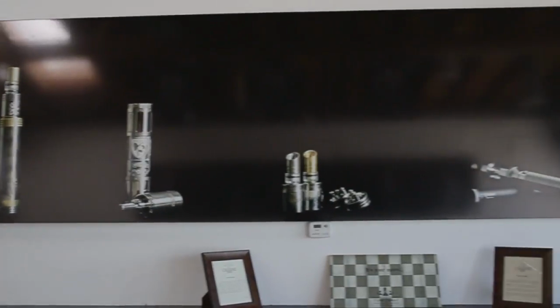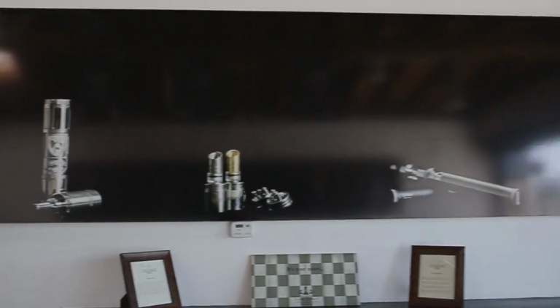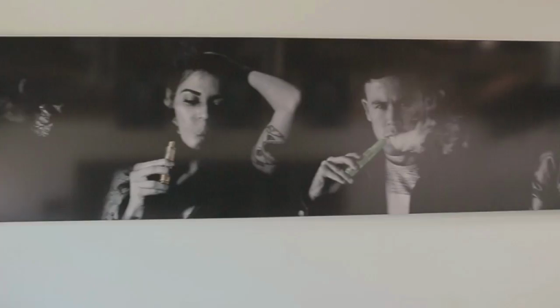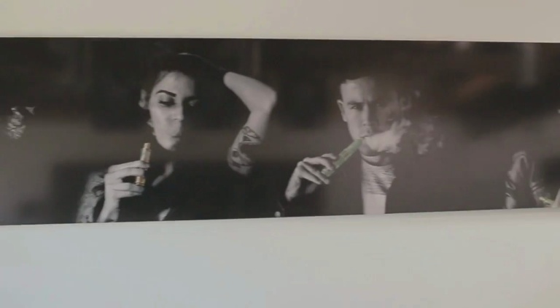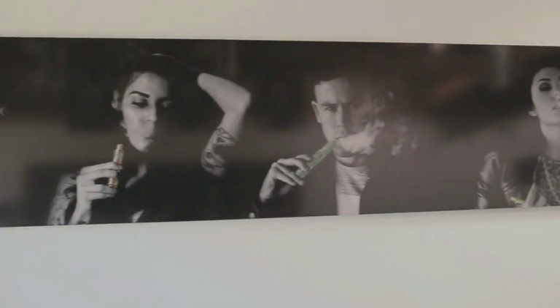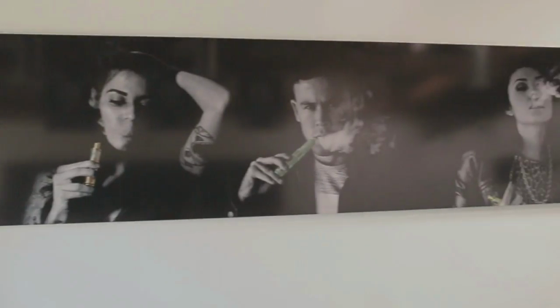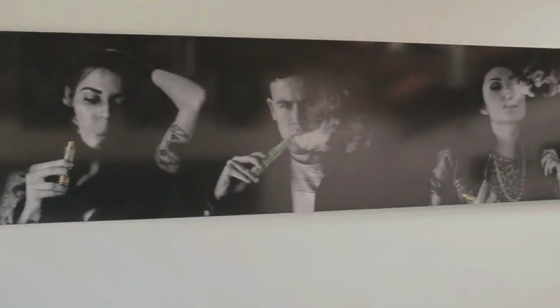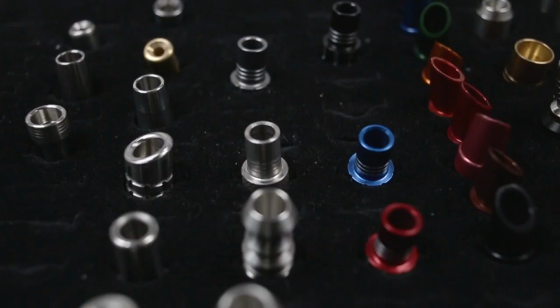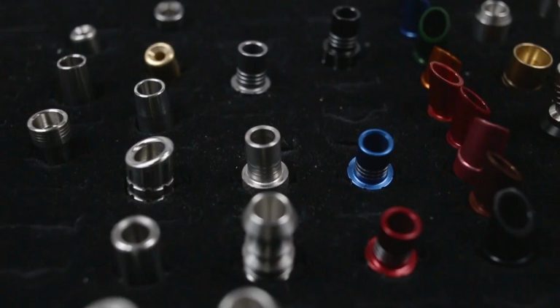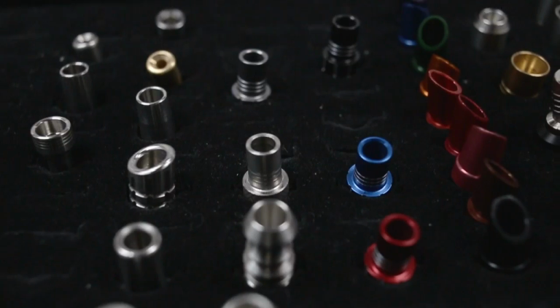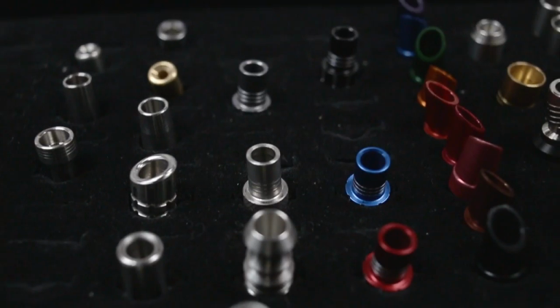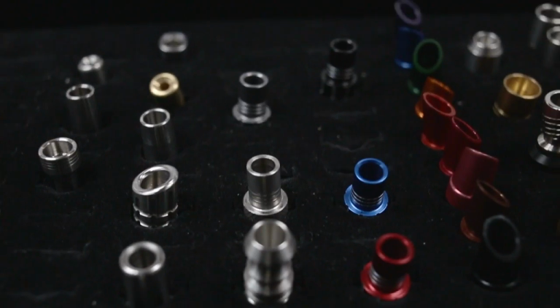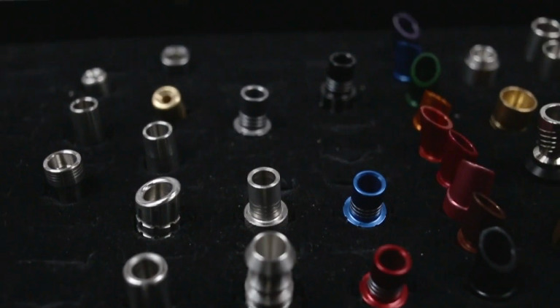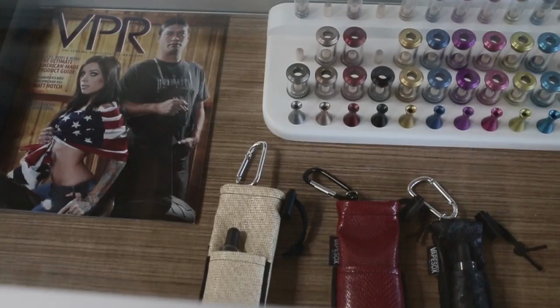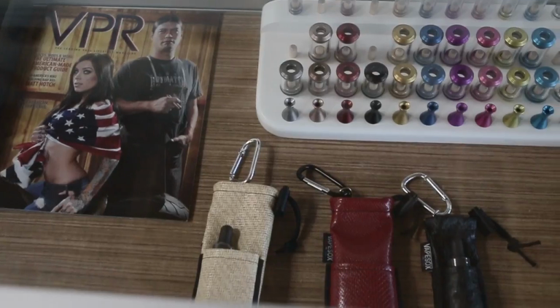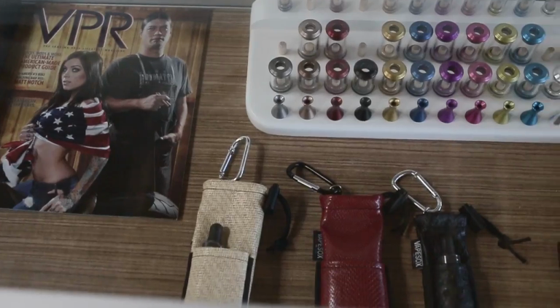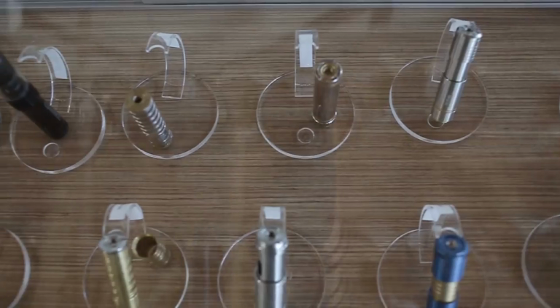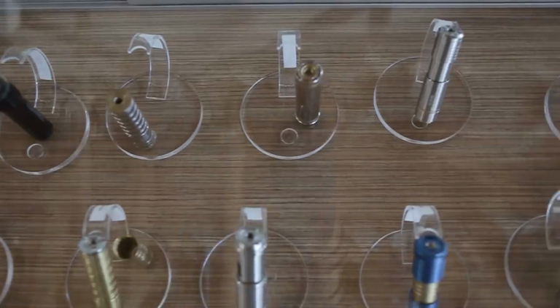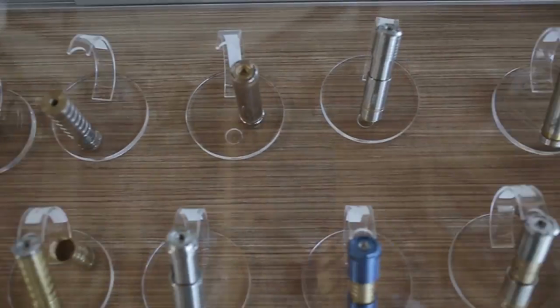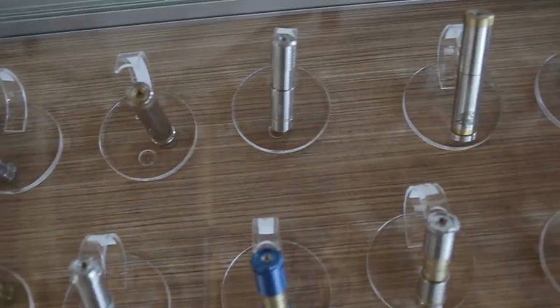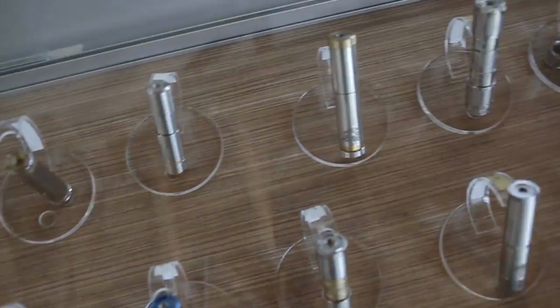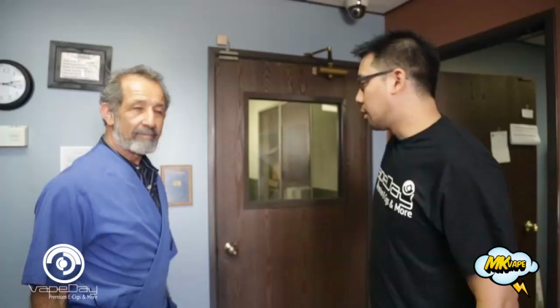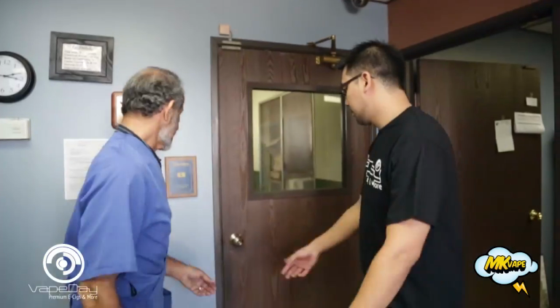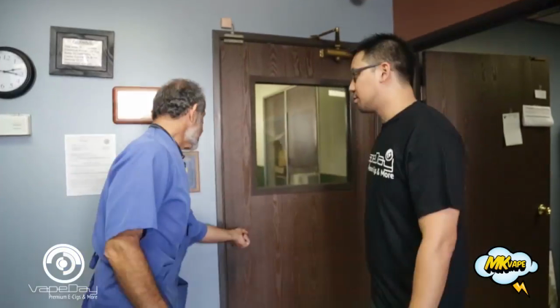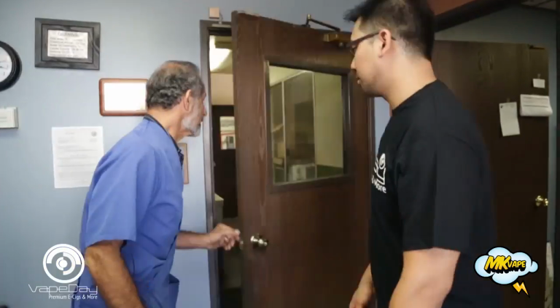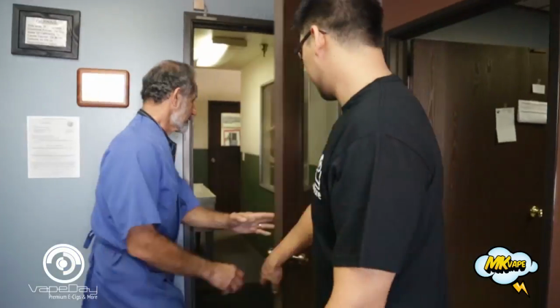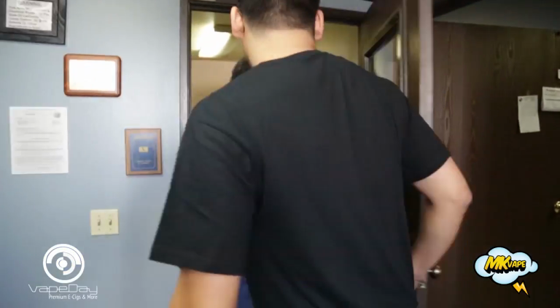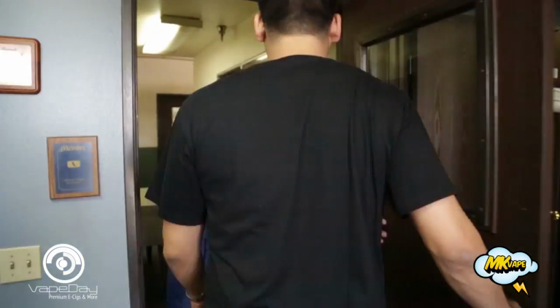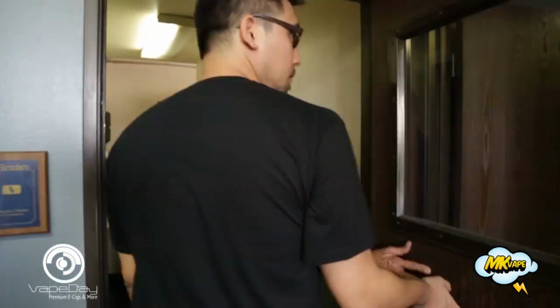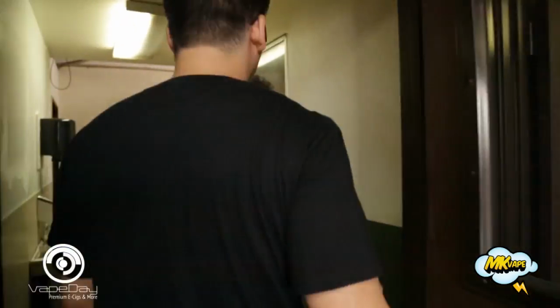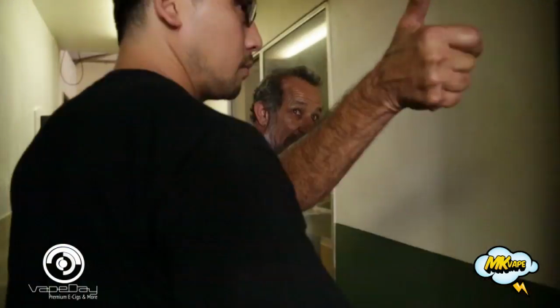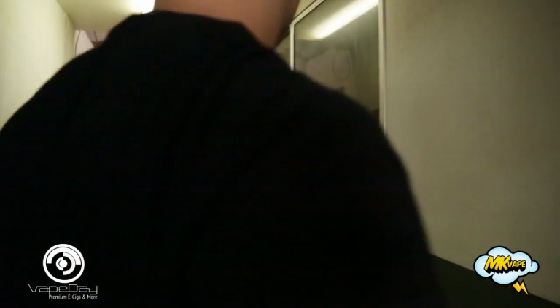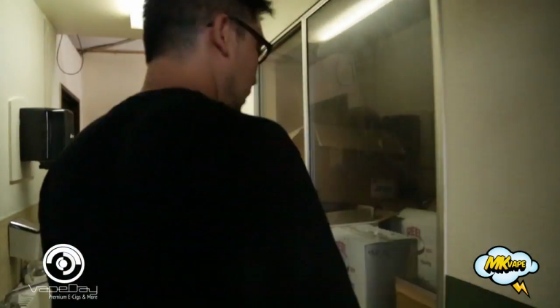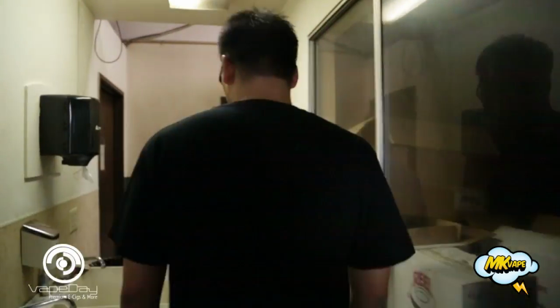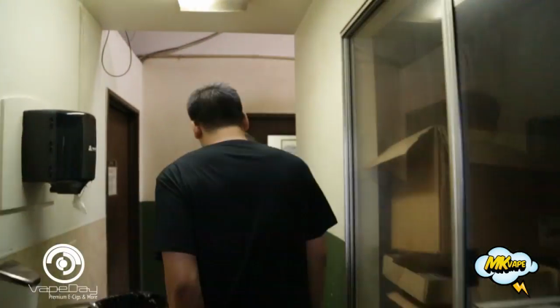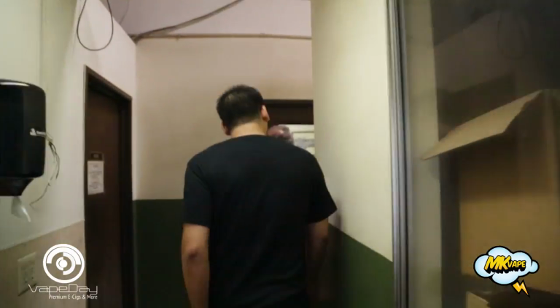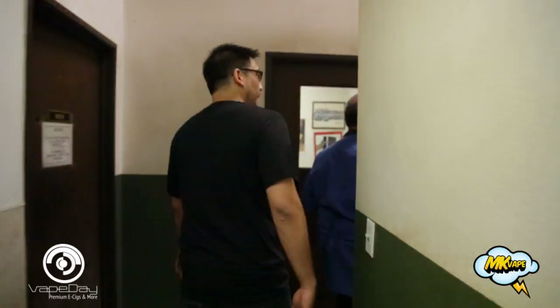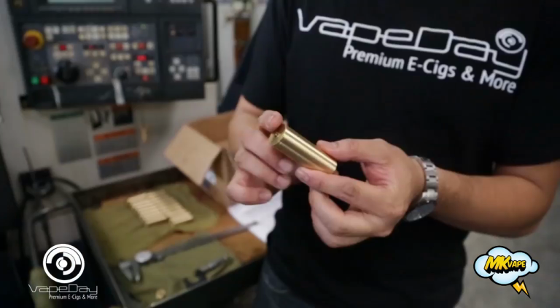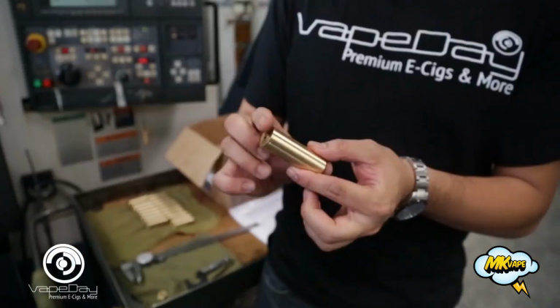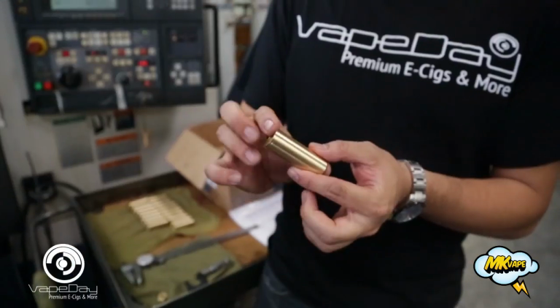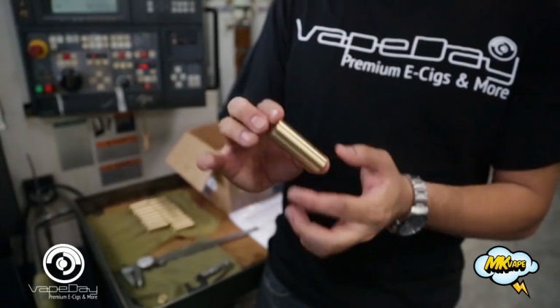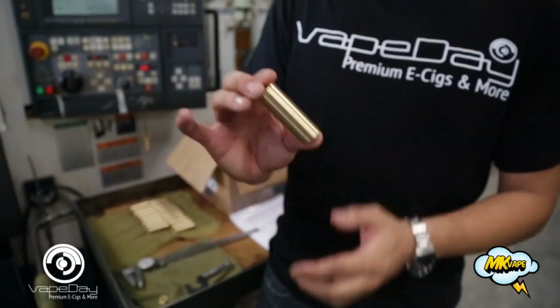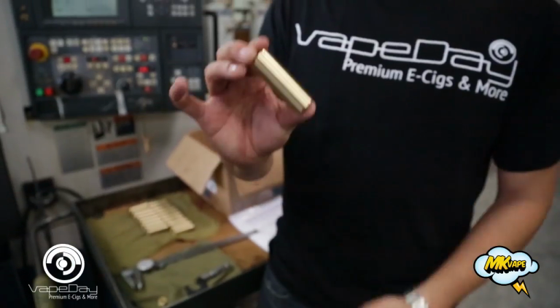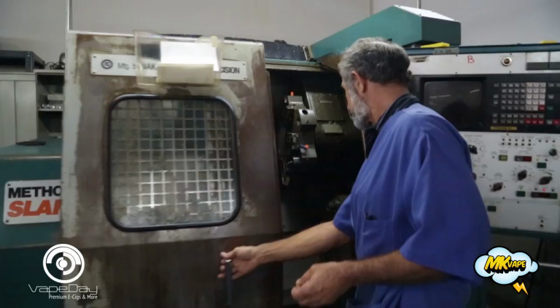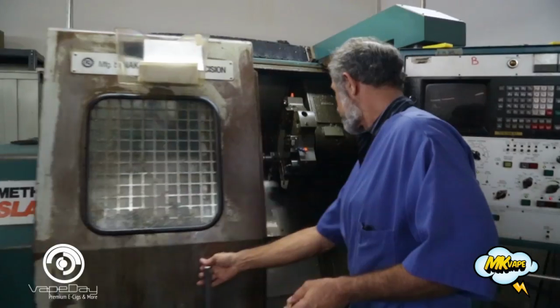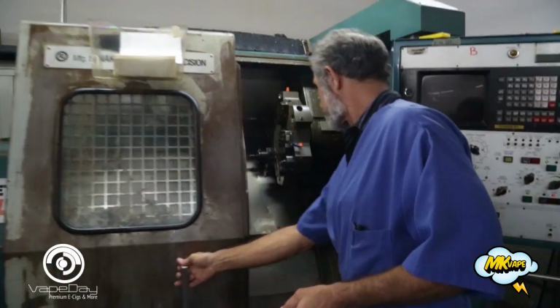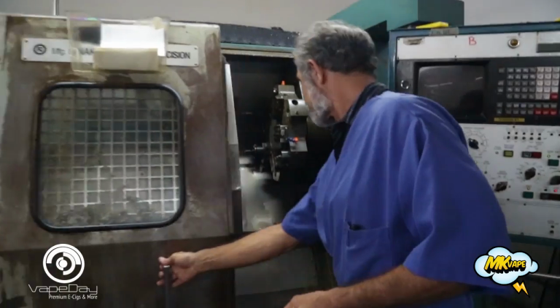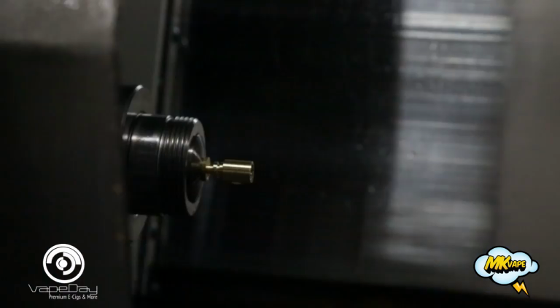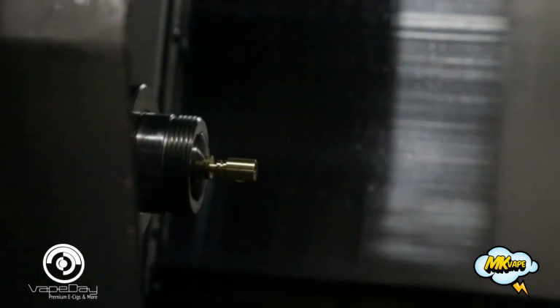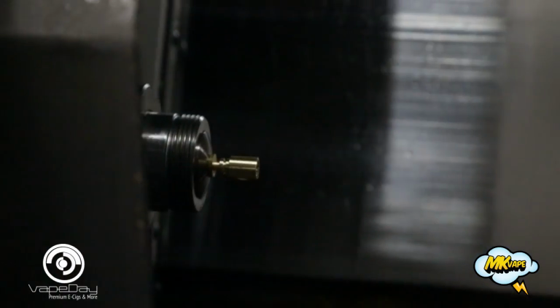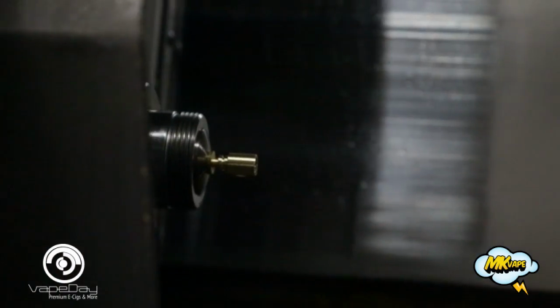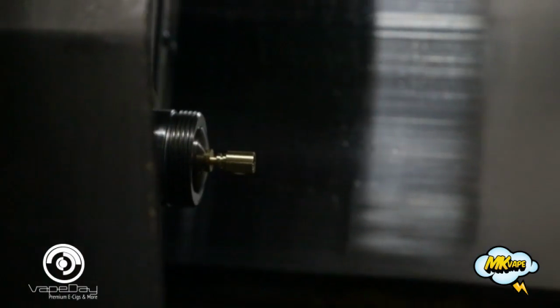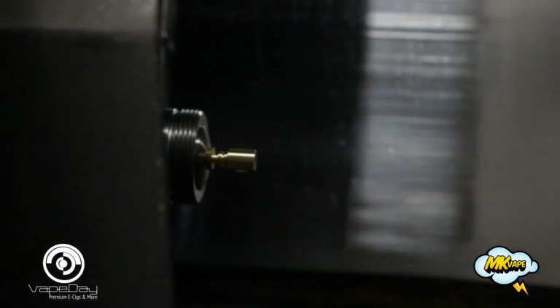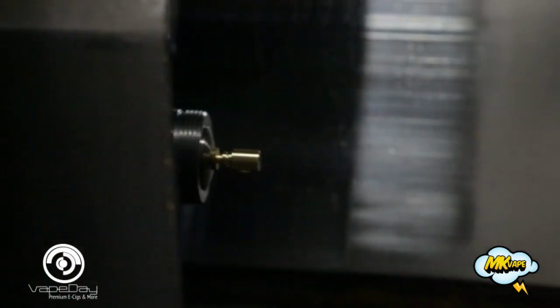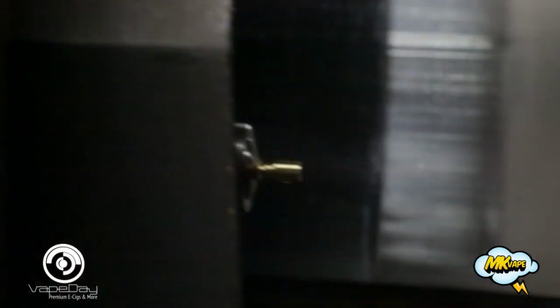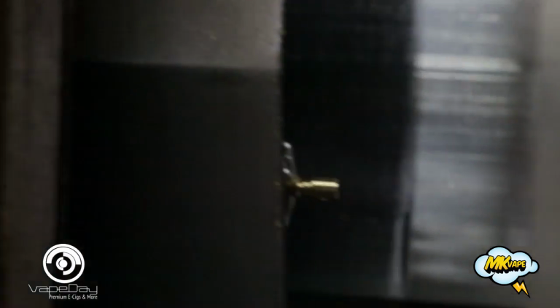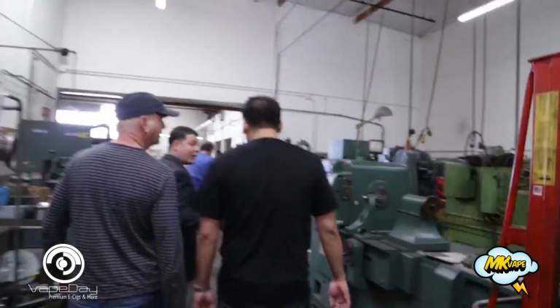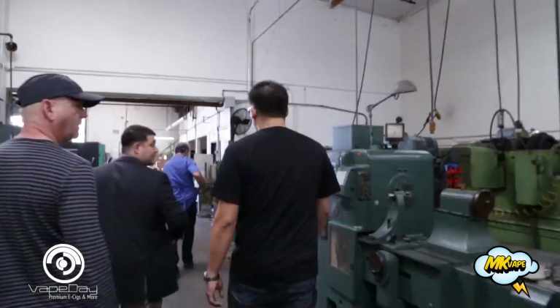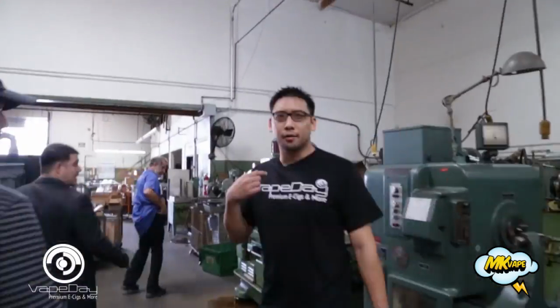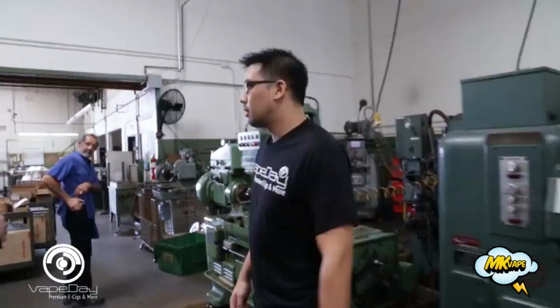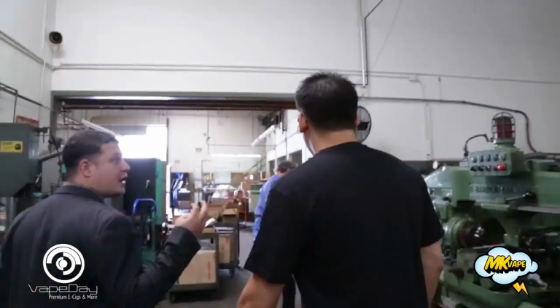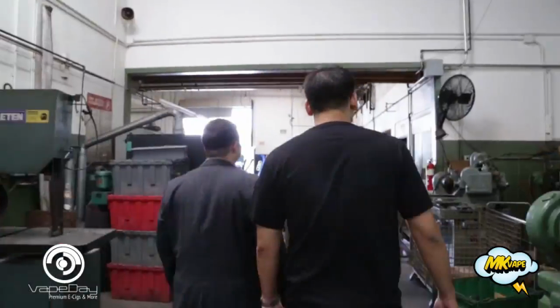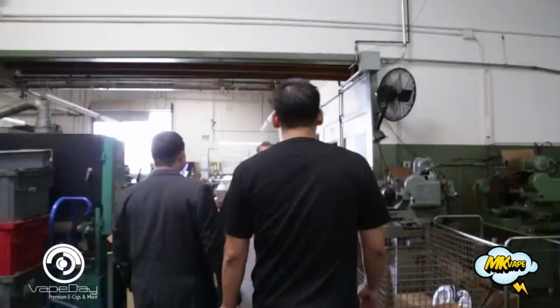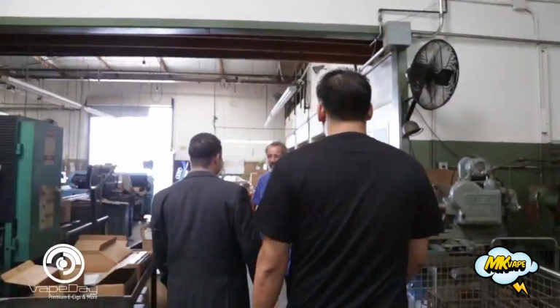Welcome to a Vape Day at MK Vape Exclusive. Today we're giving you guys a behind-the-scenes look at the MK Vape facility to show you how all their products are made.